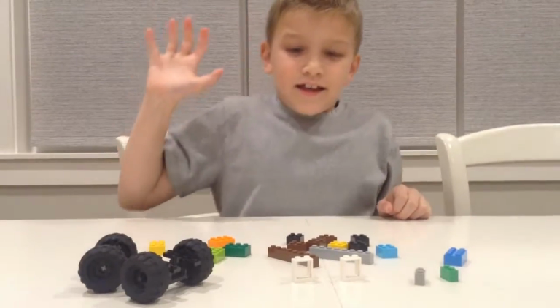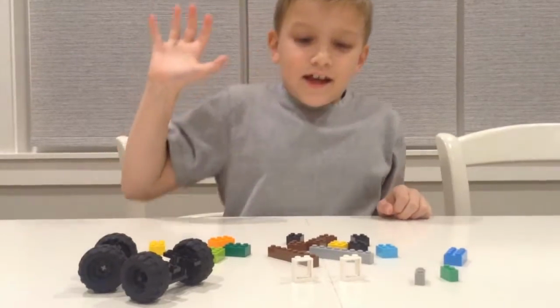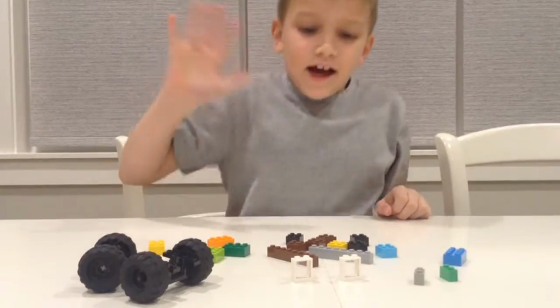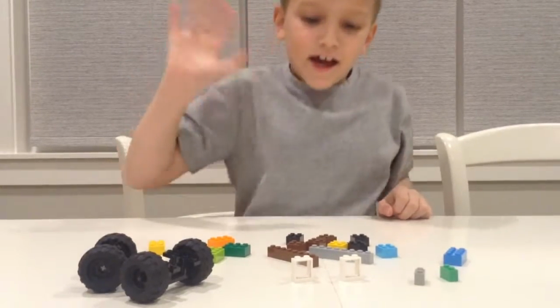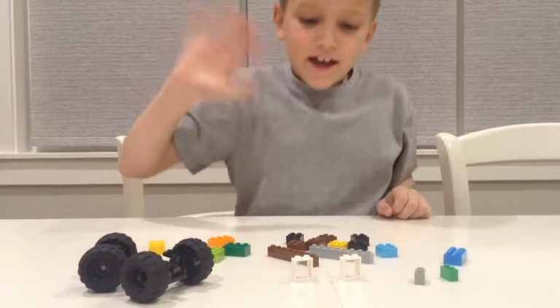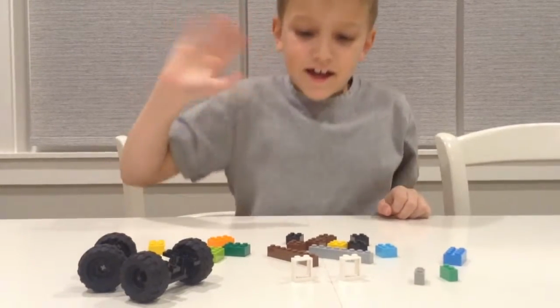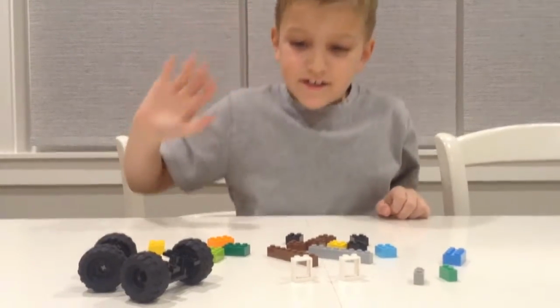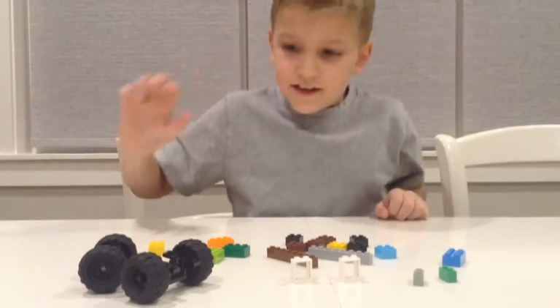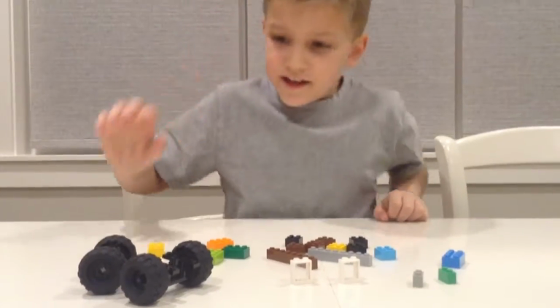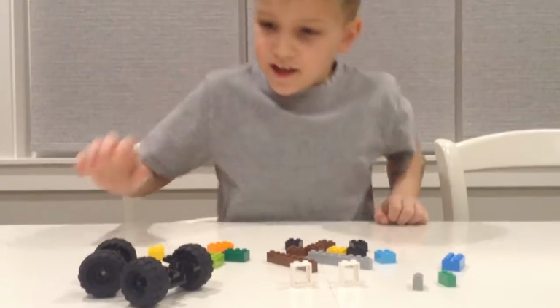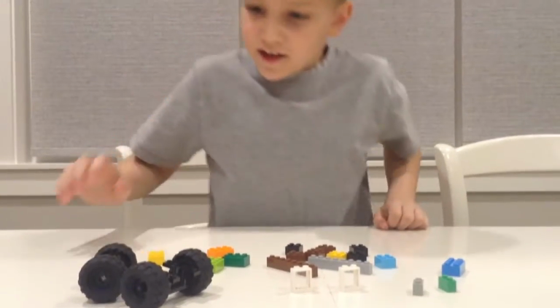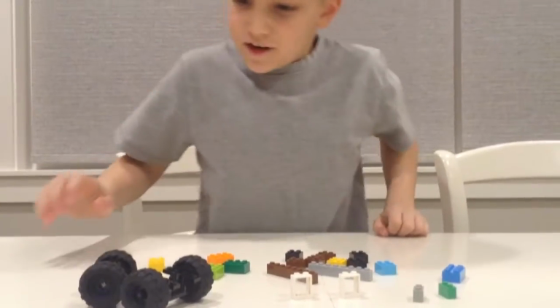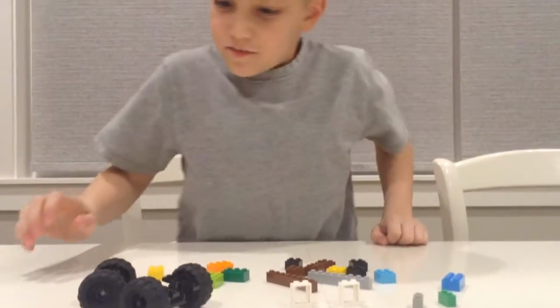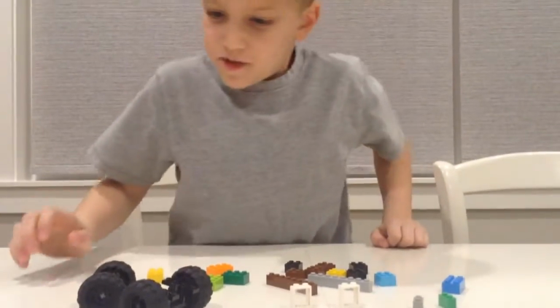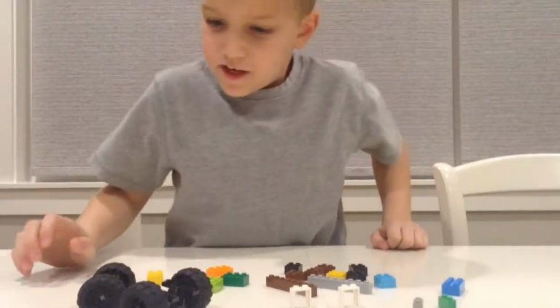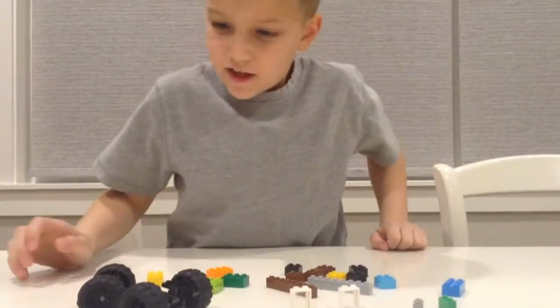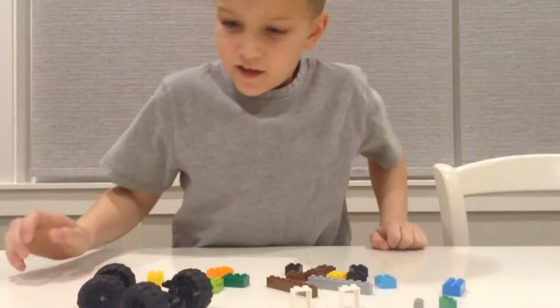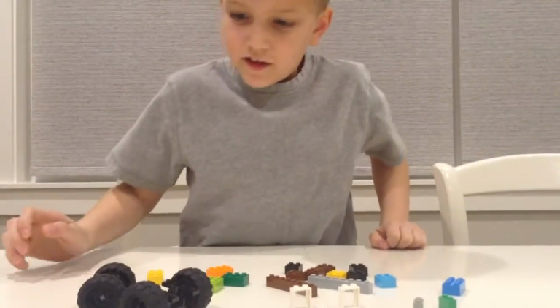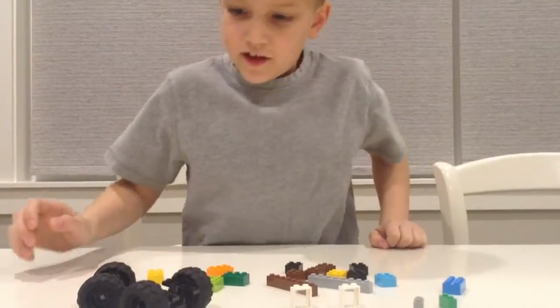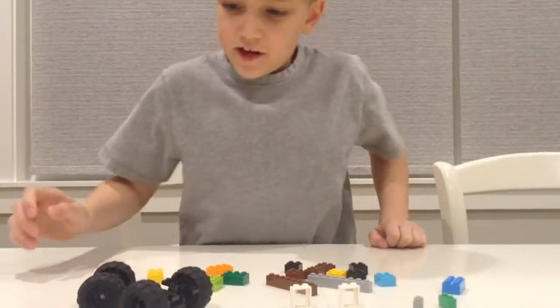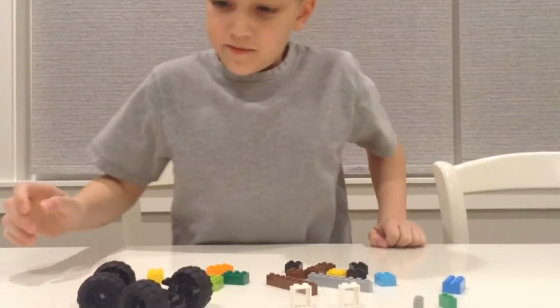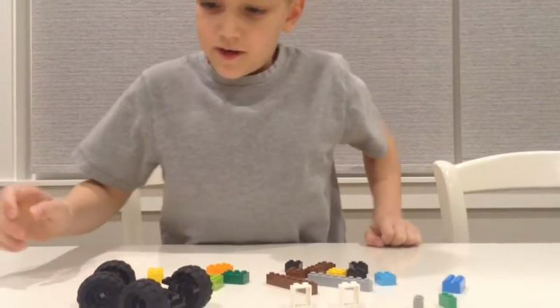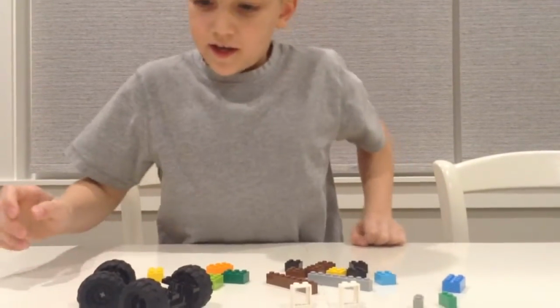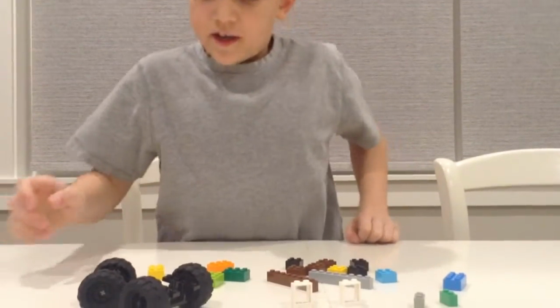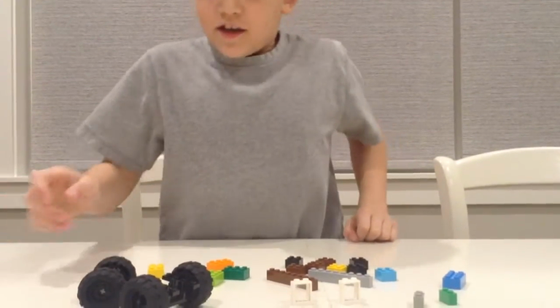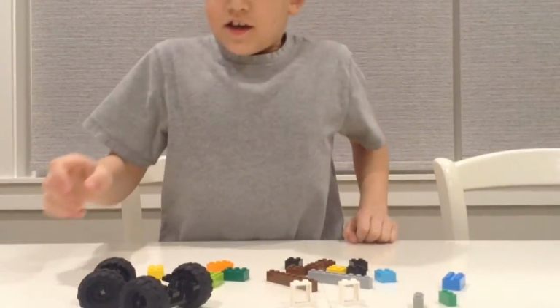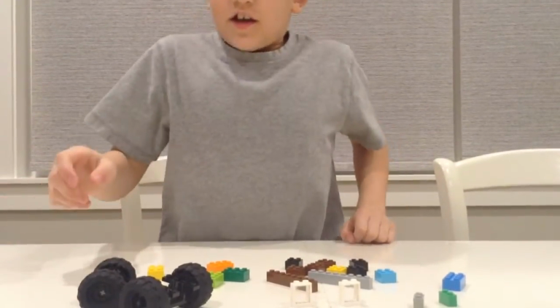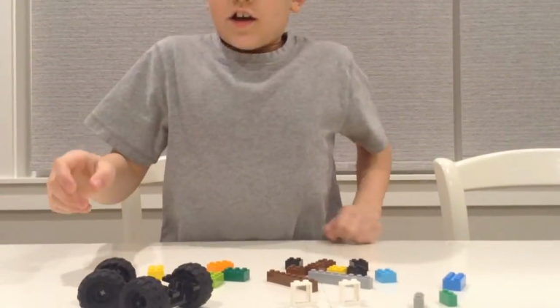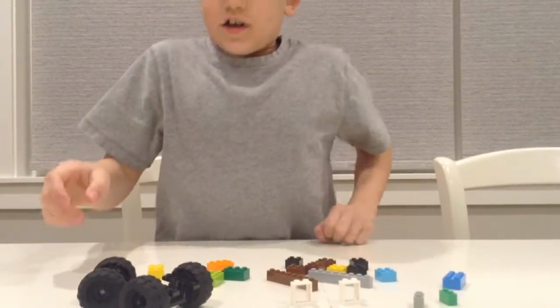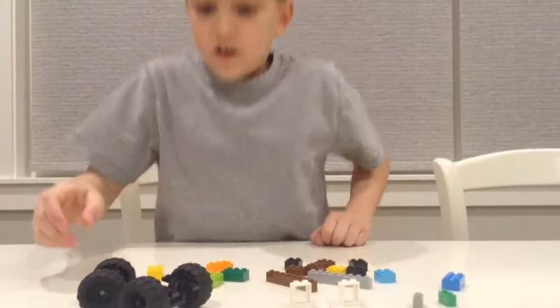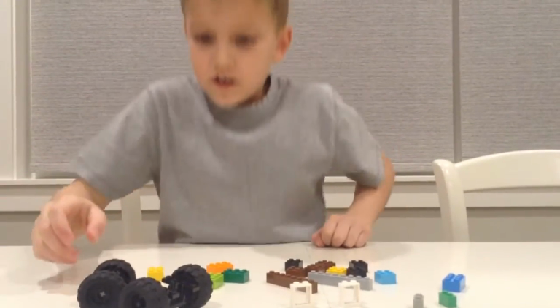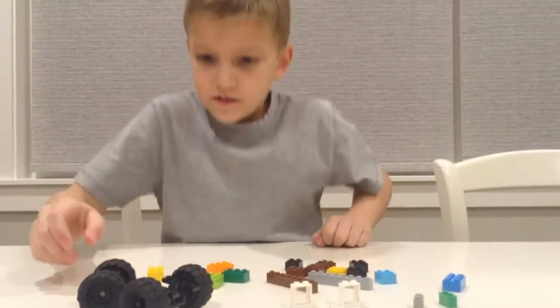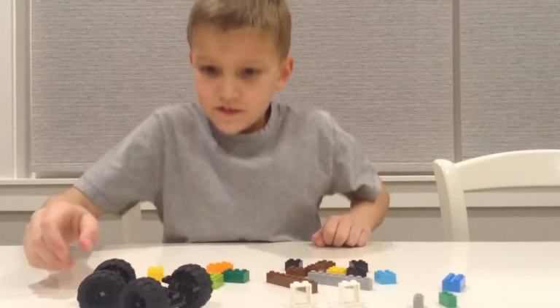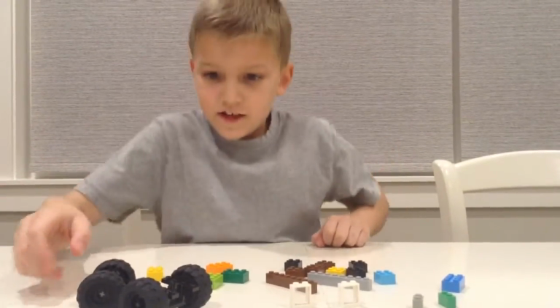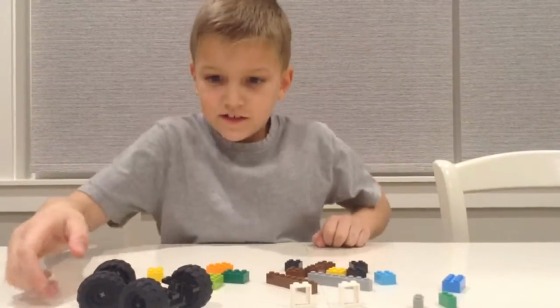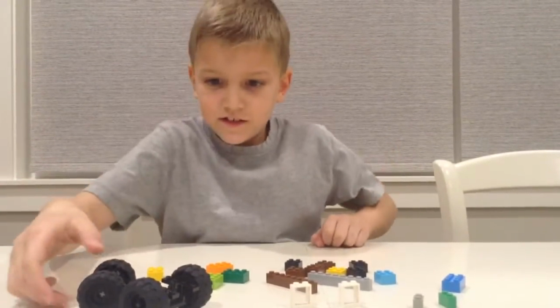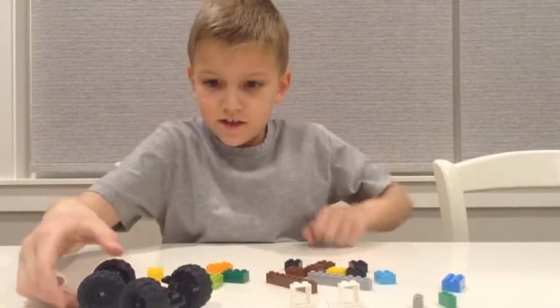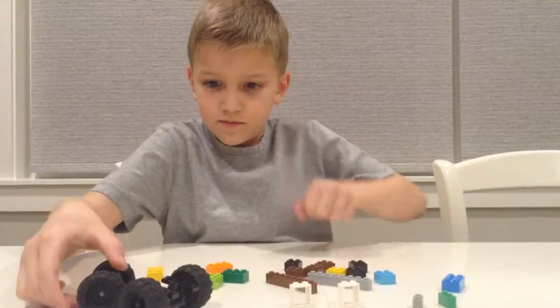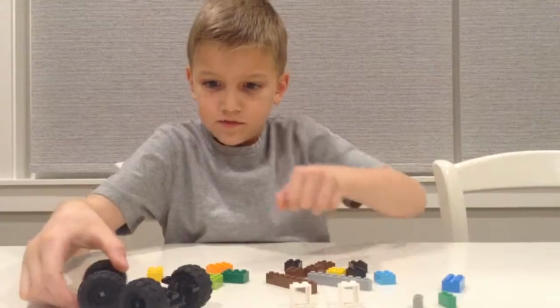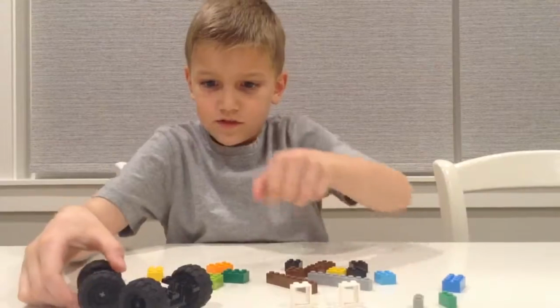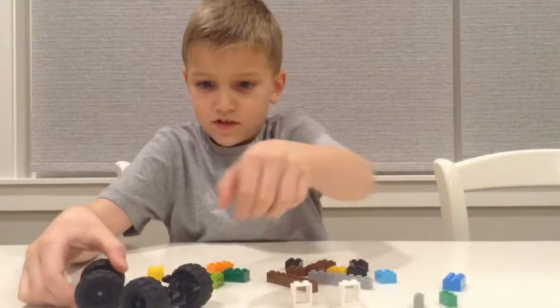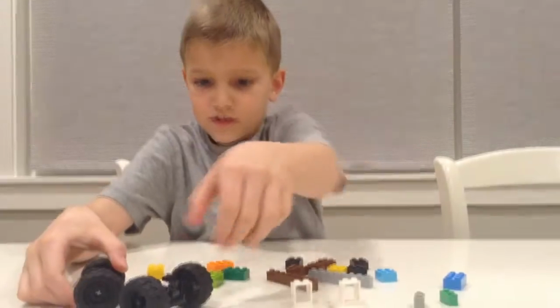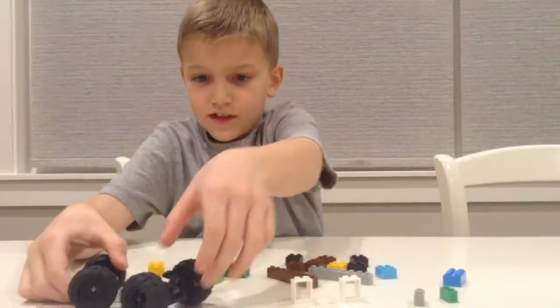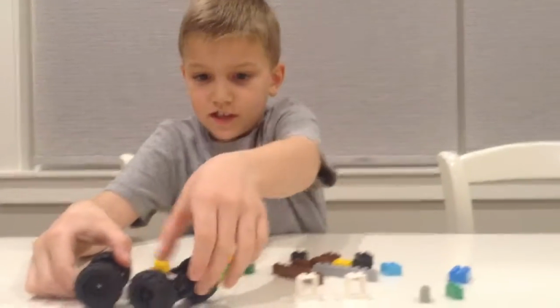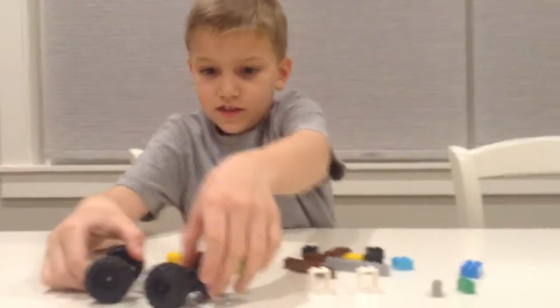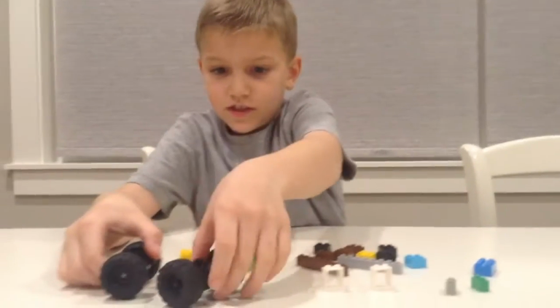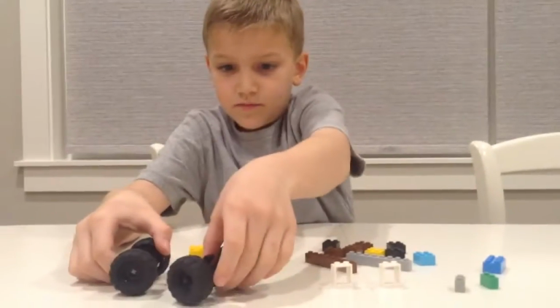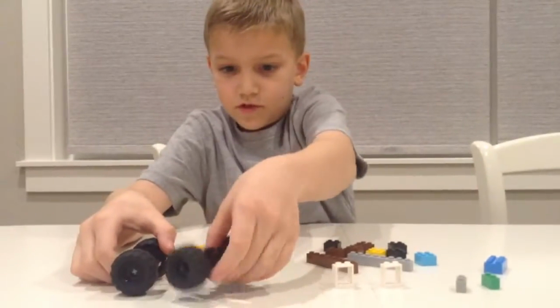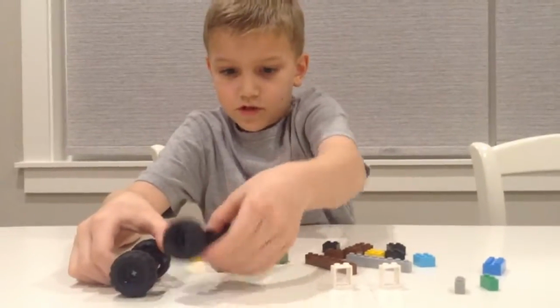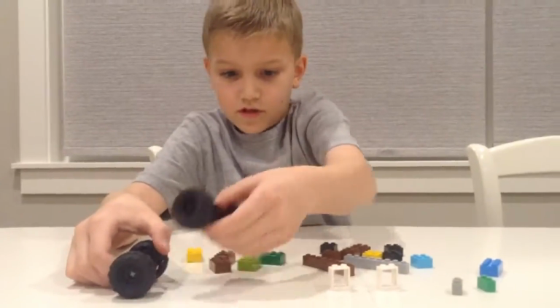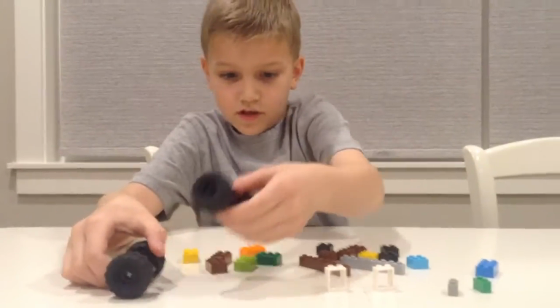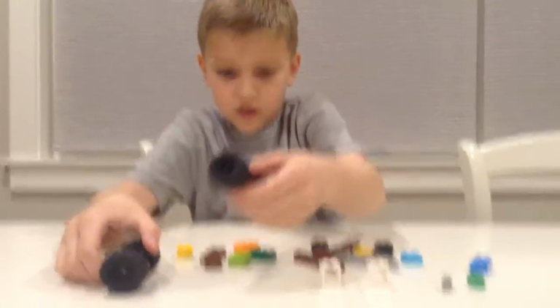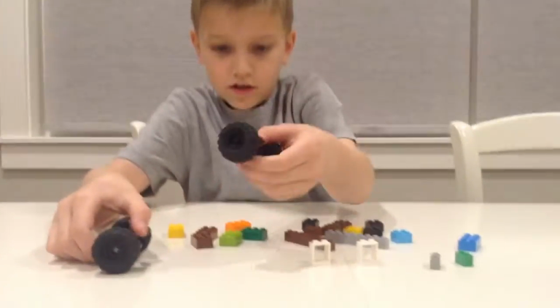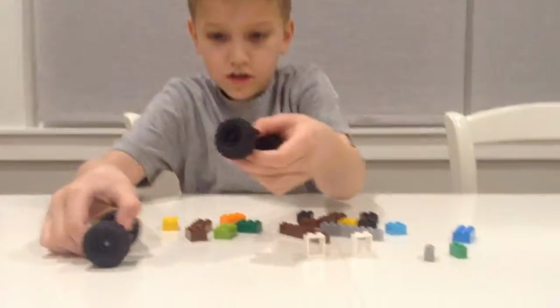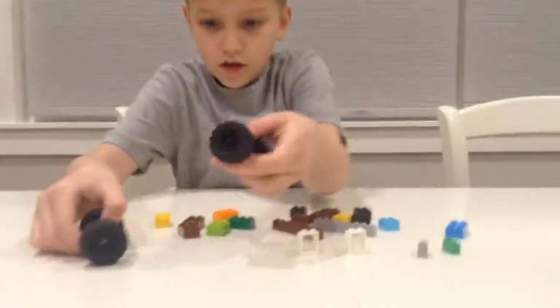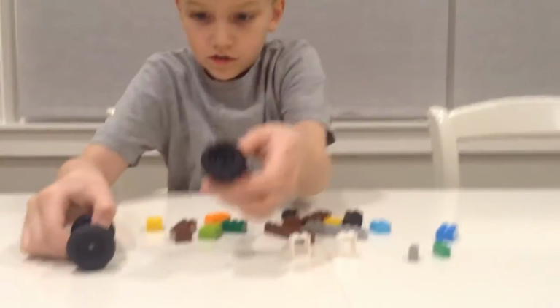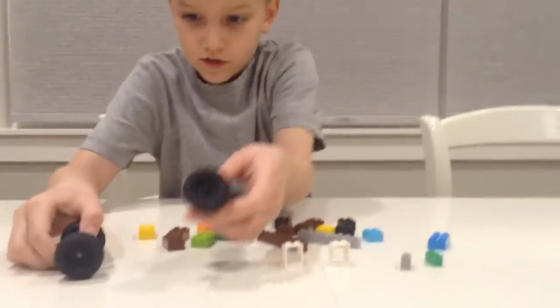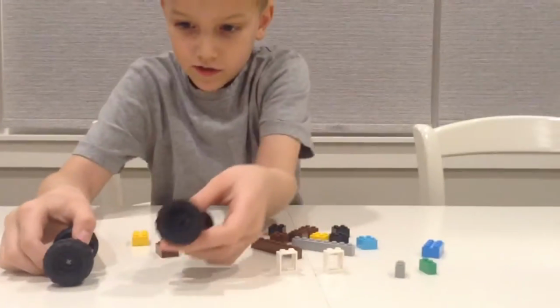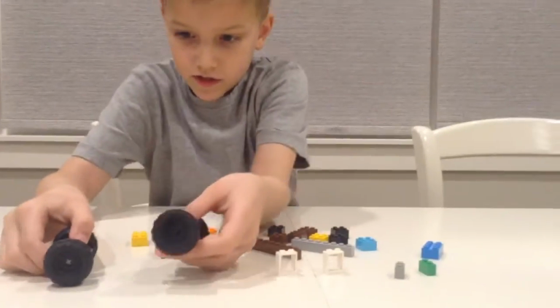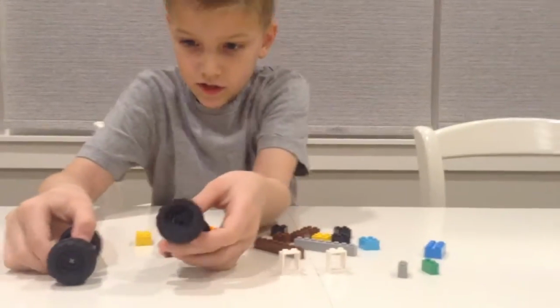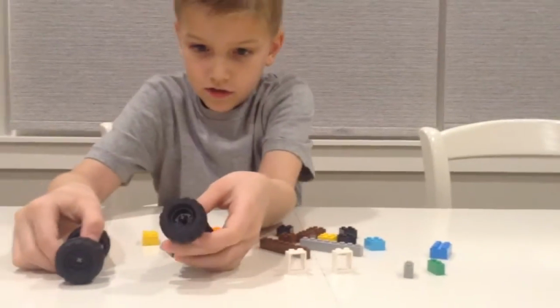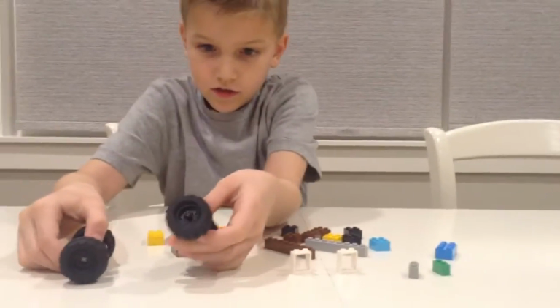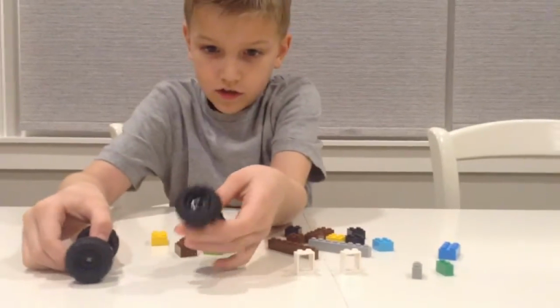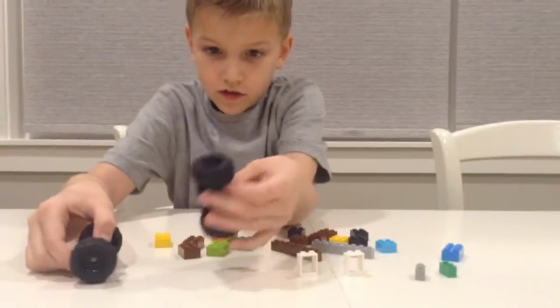Hi guys, today I'm going to be telling you how to make a car slash dump truck thingy. So let's get started.